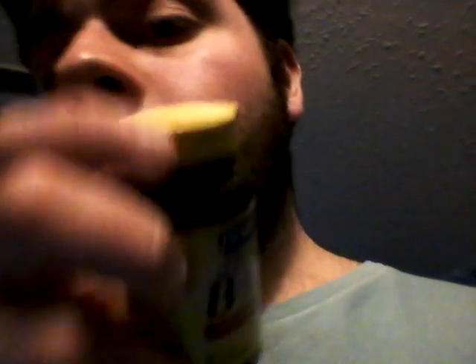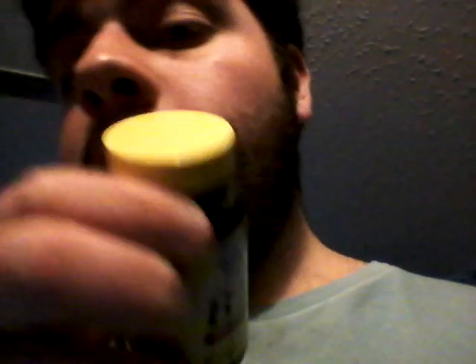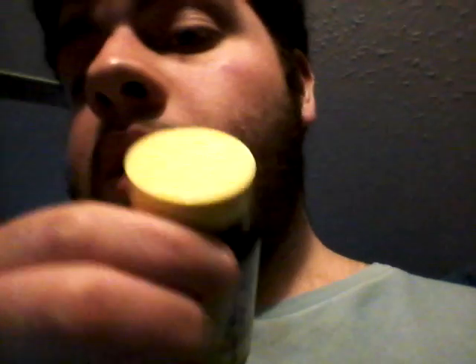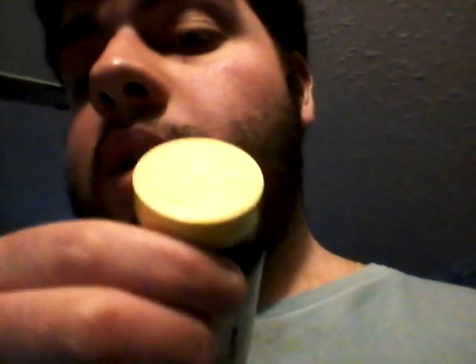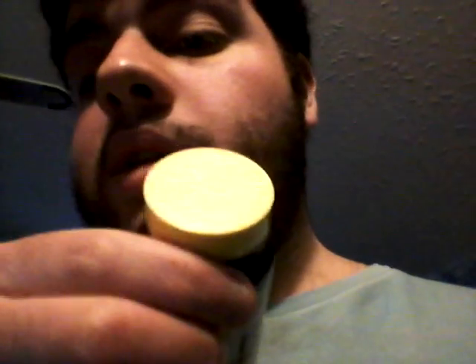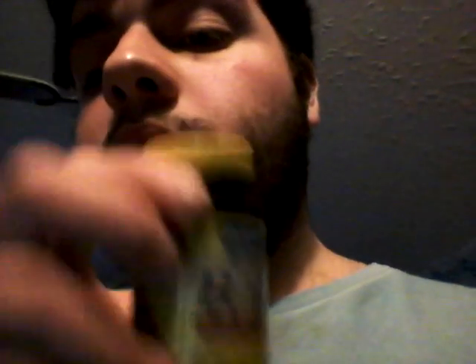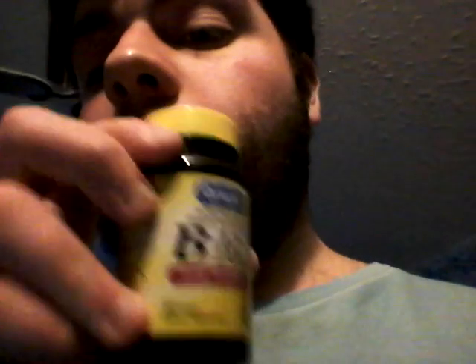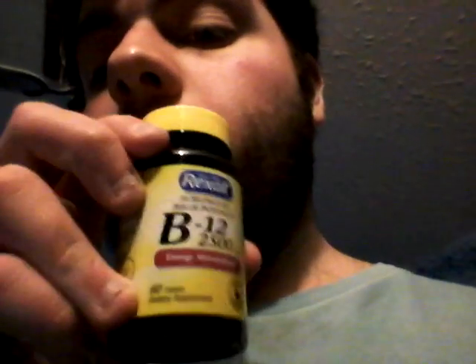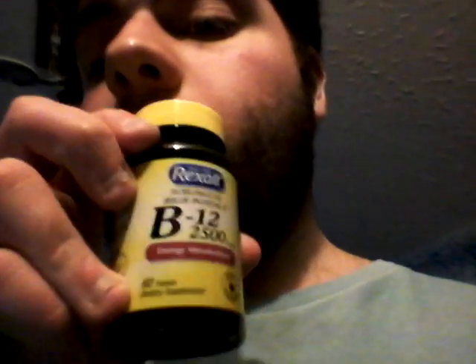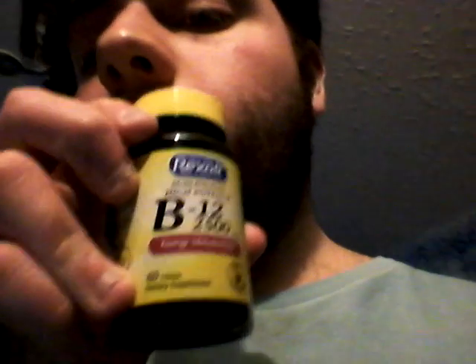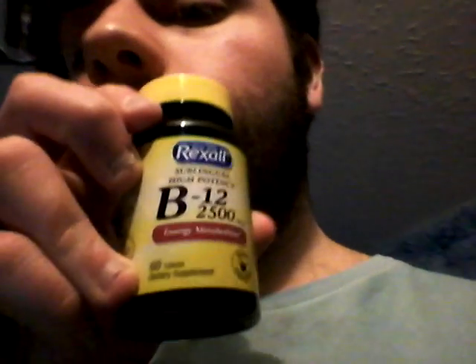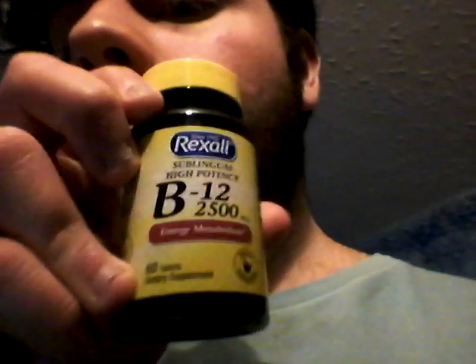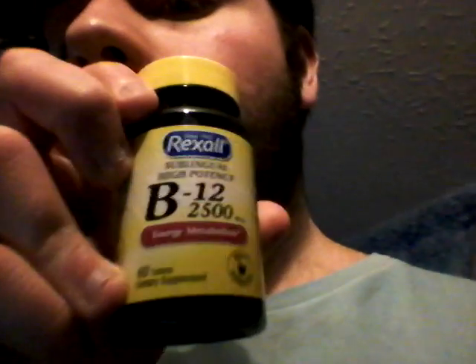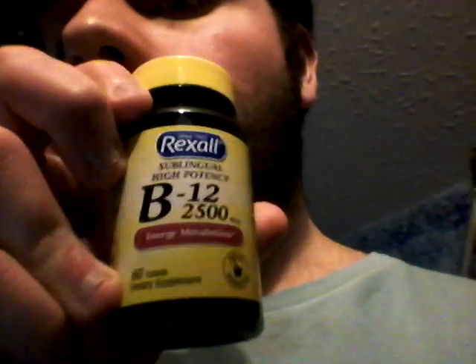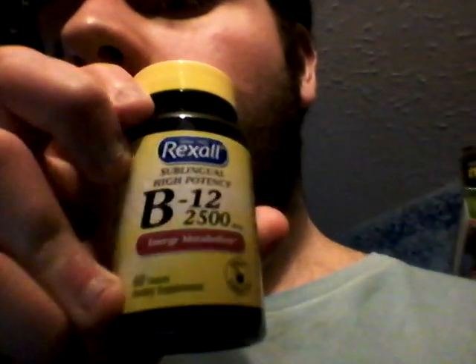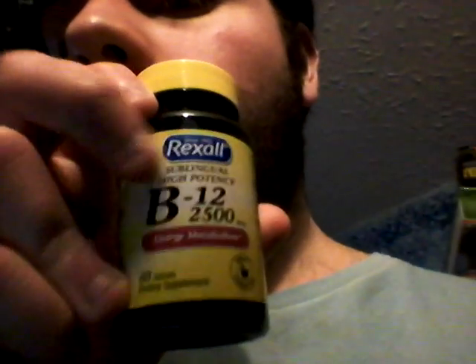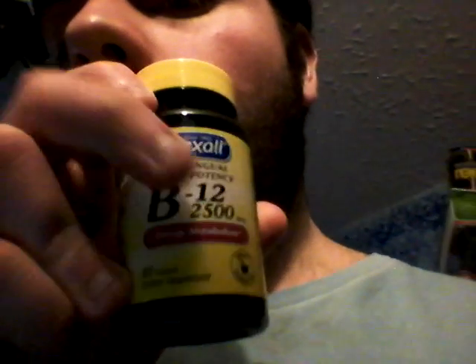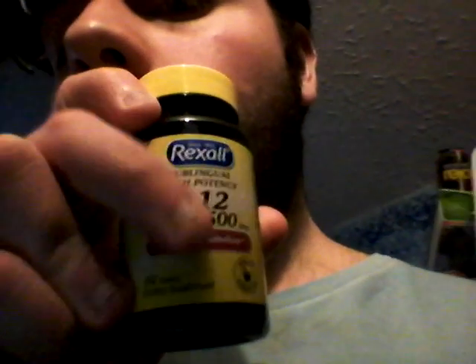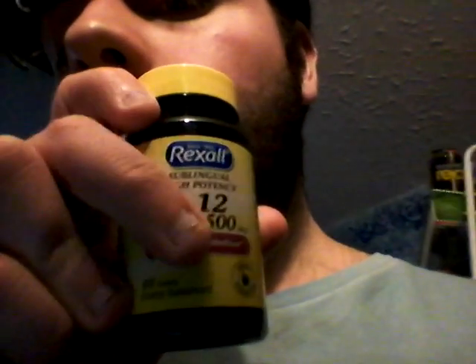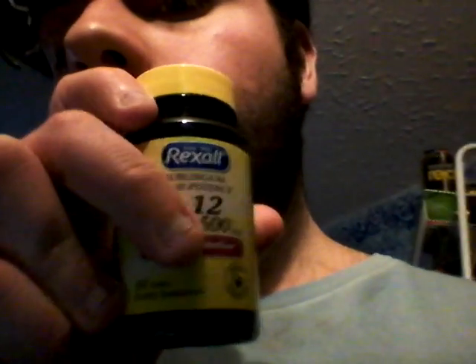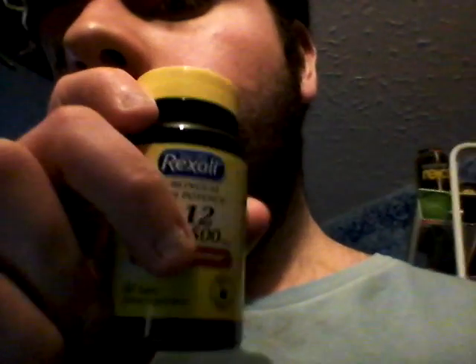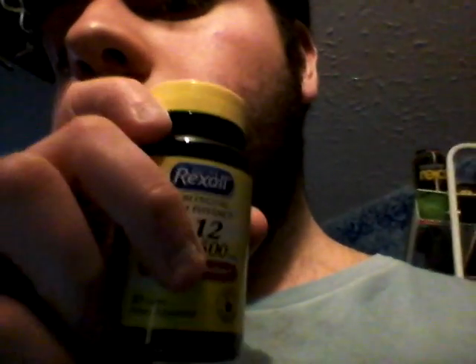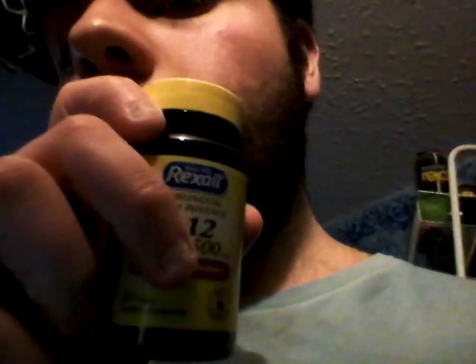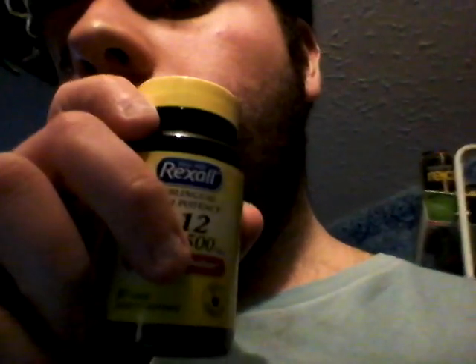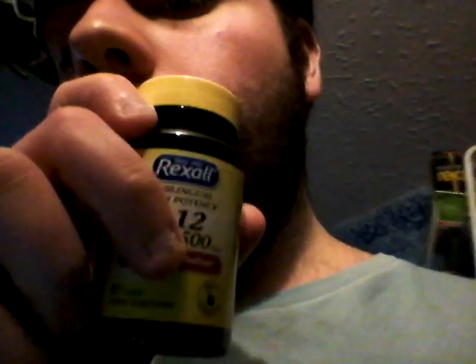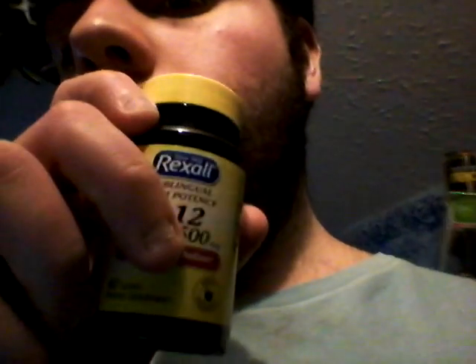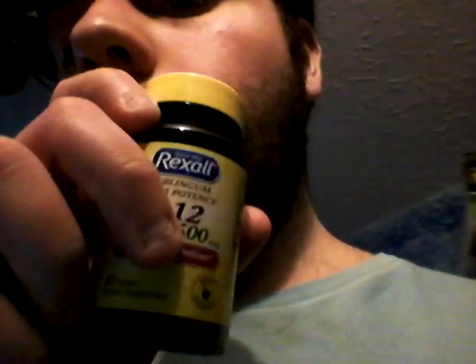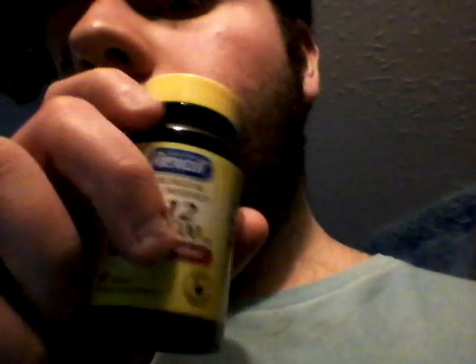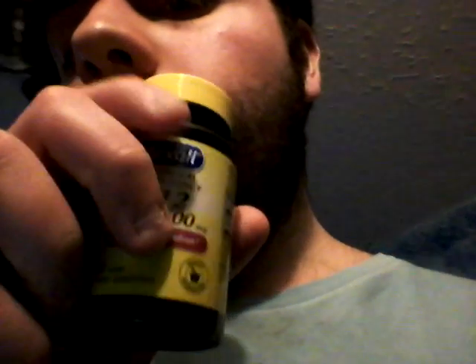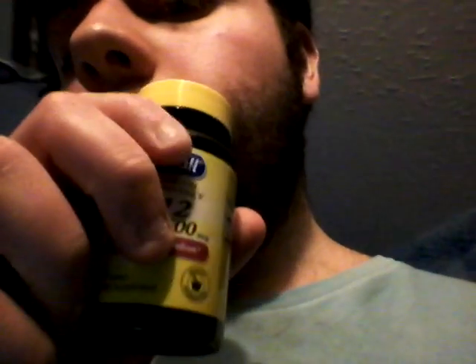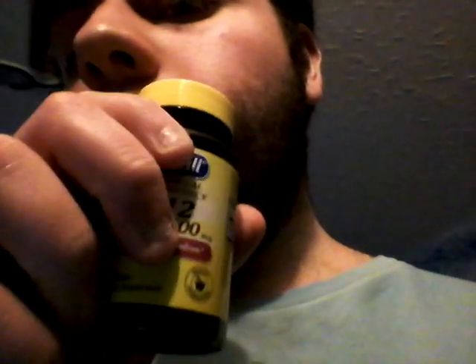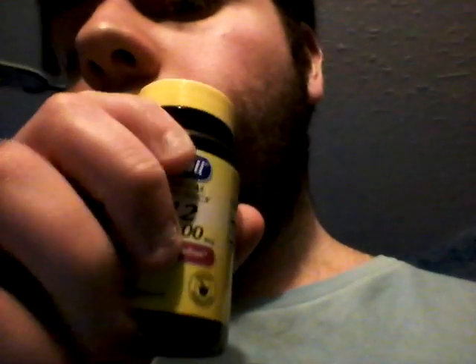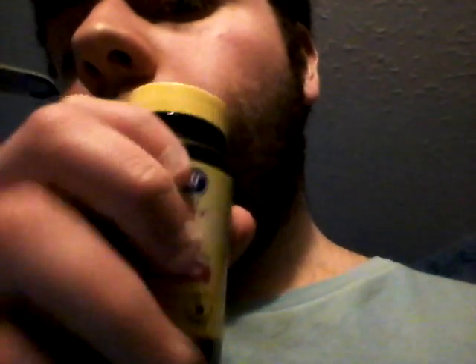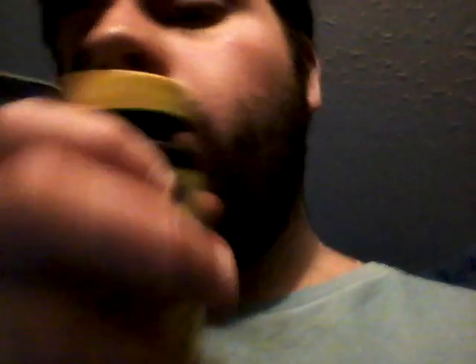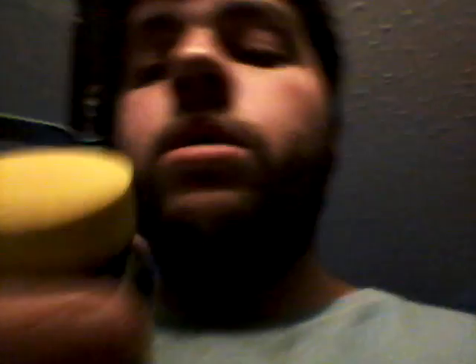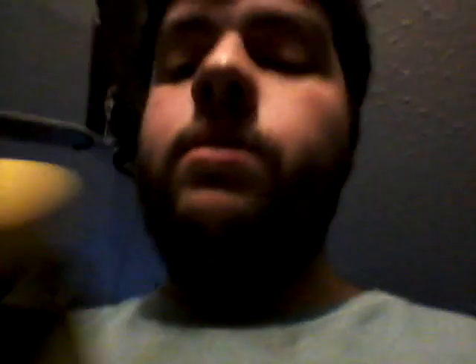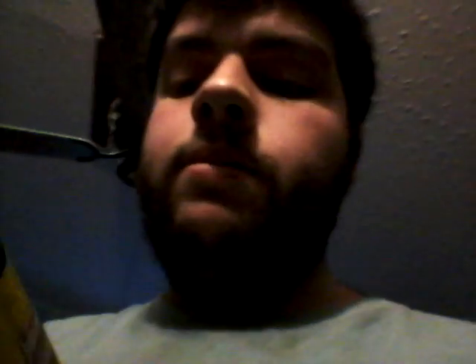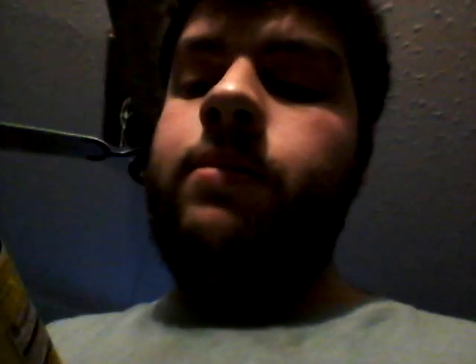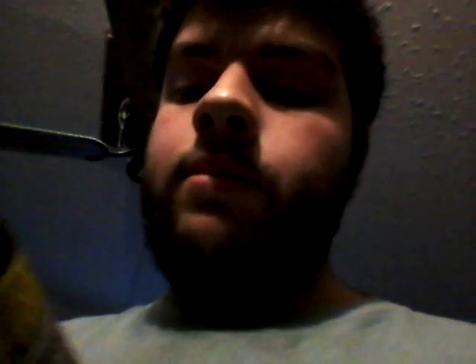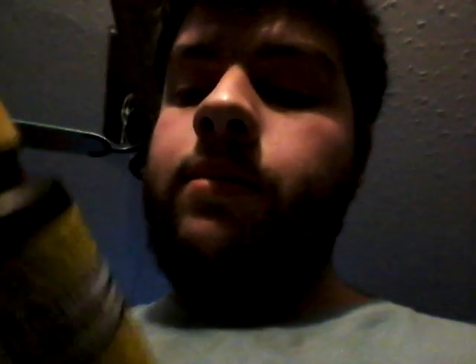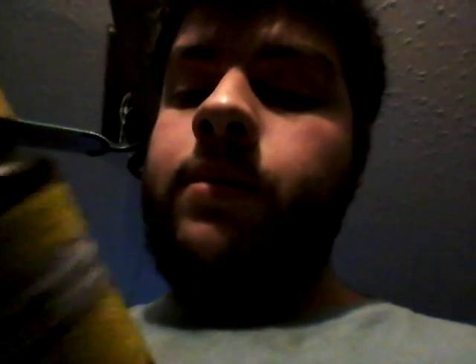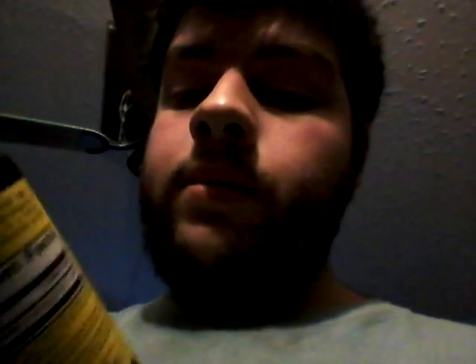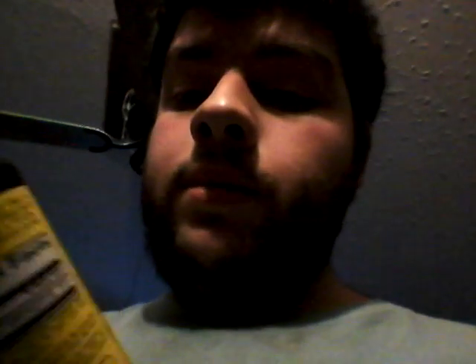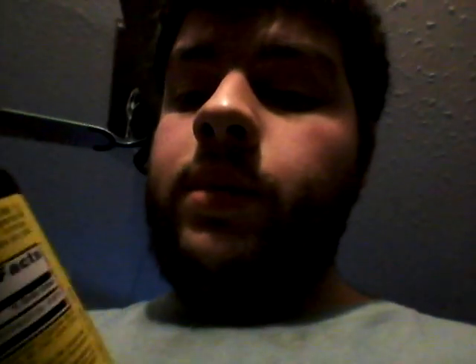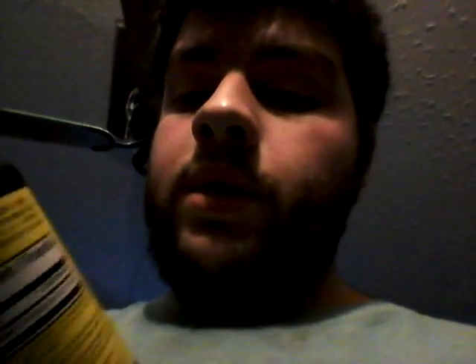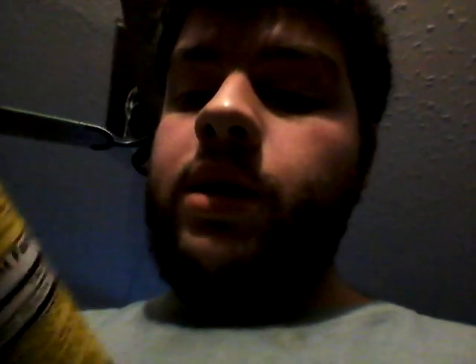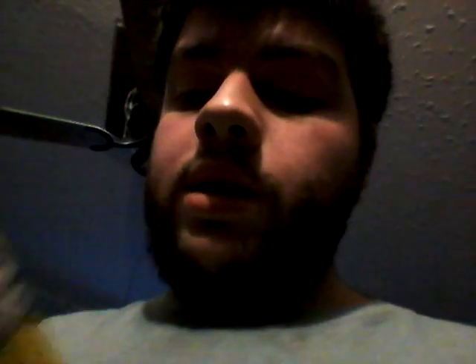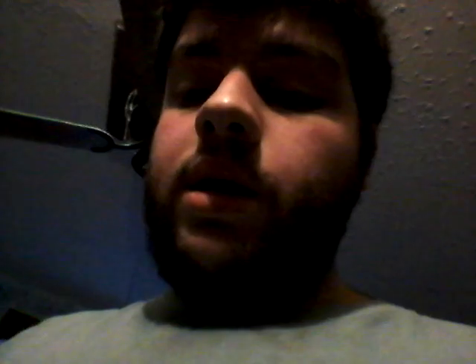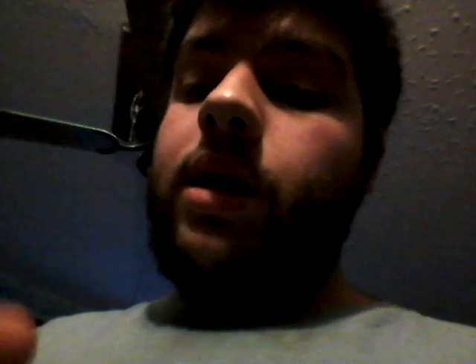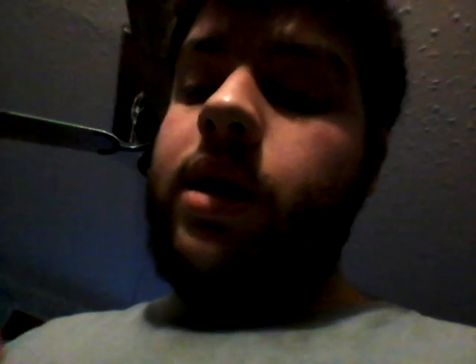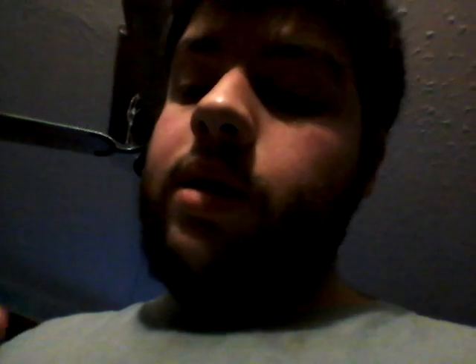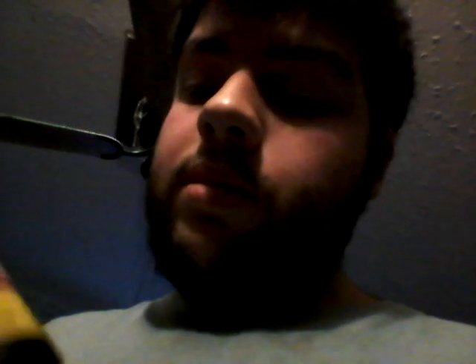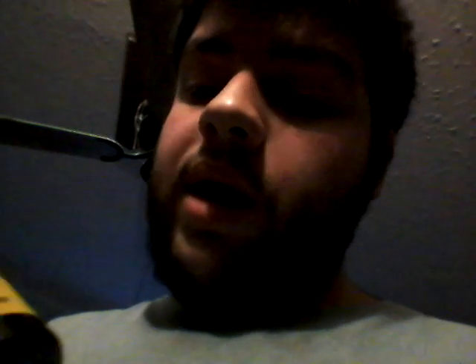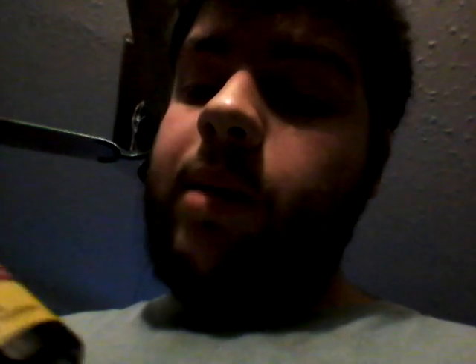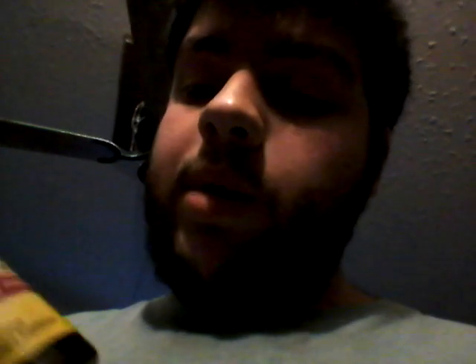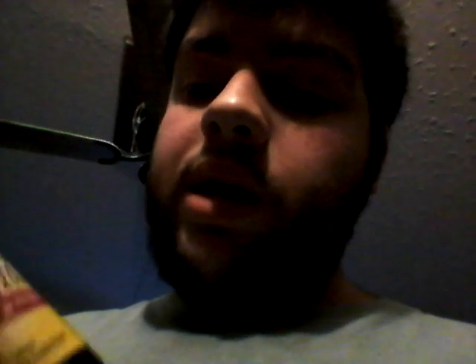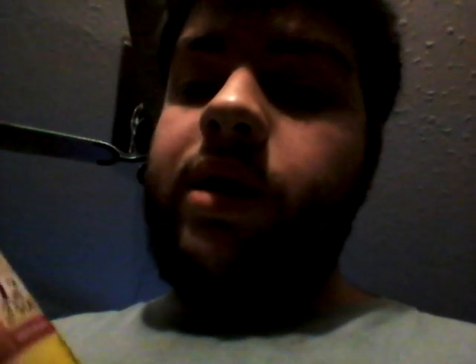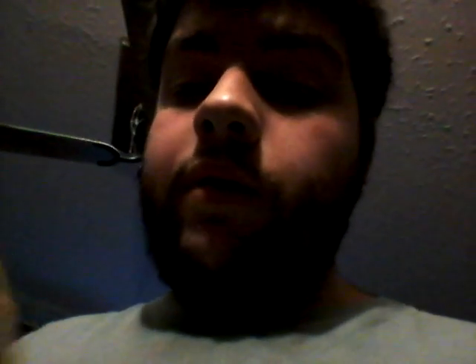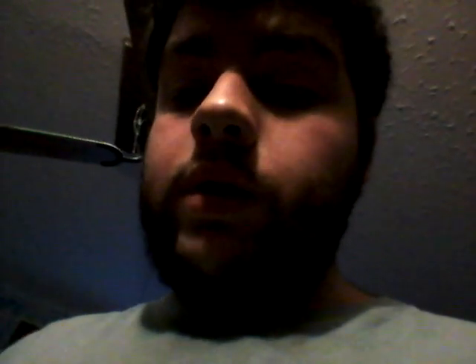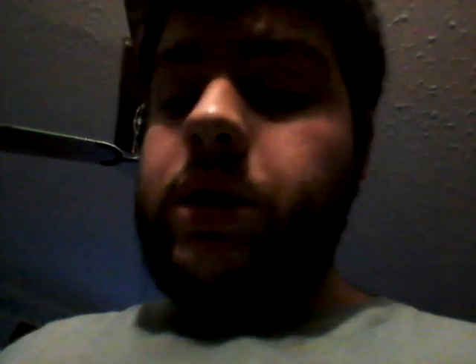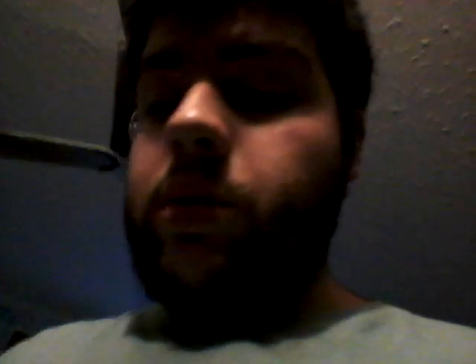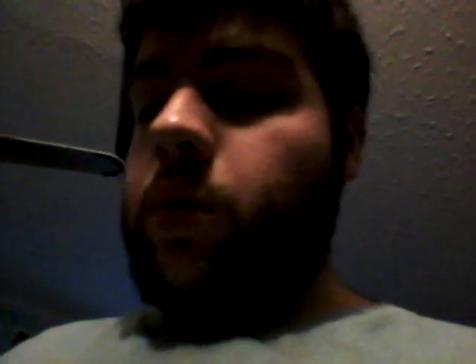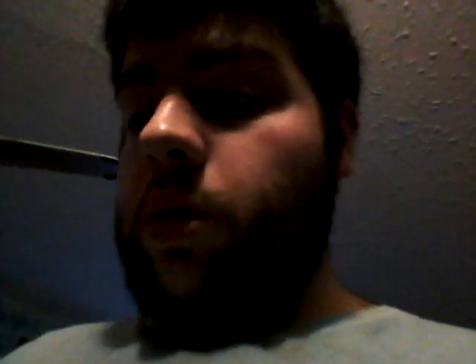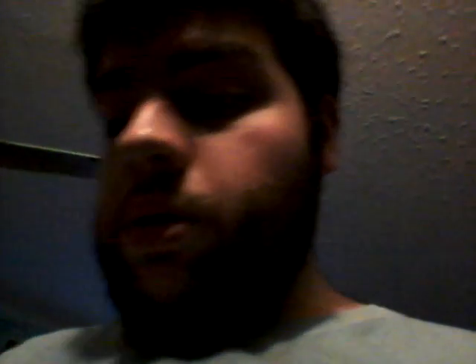This was about $3 or so at the store. I got it at different stores.